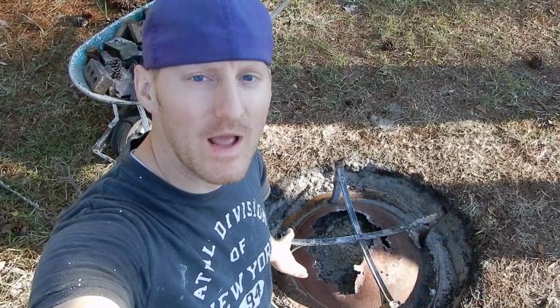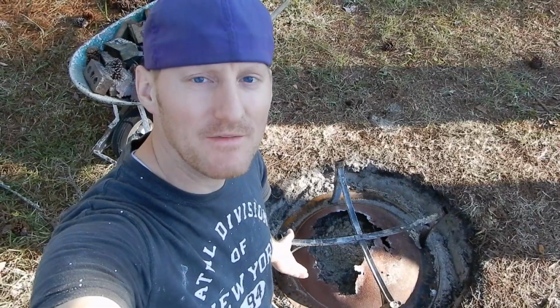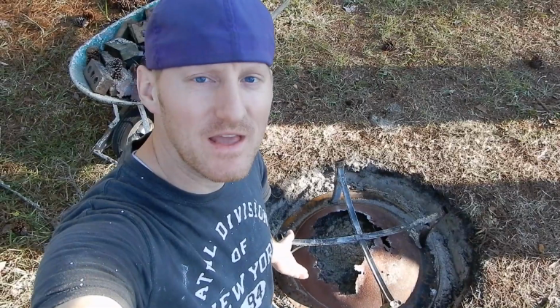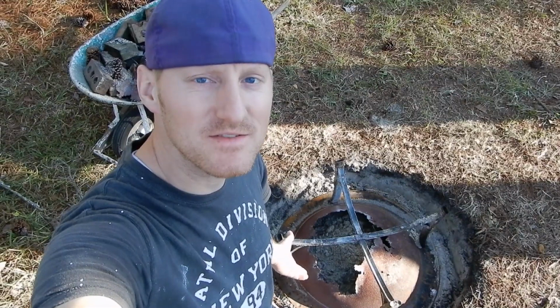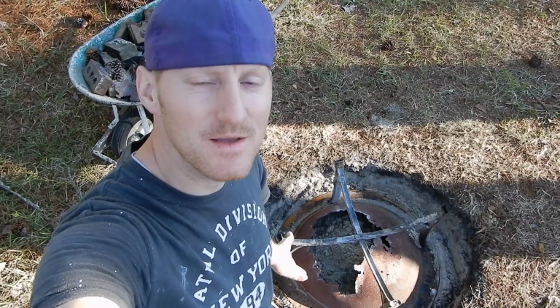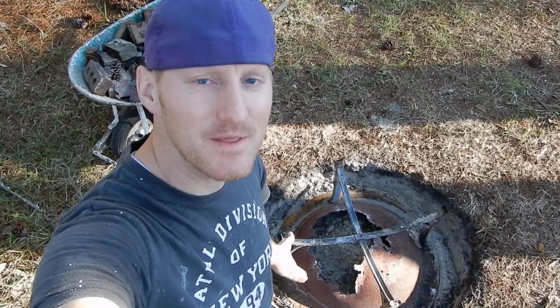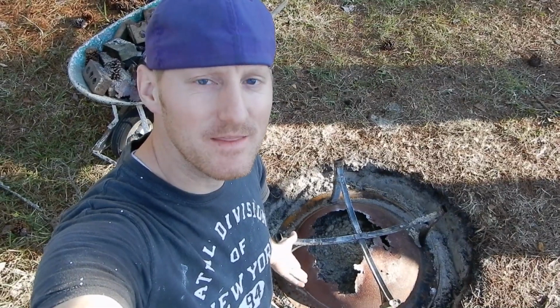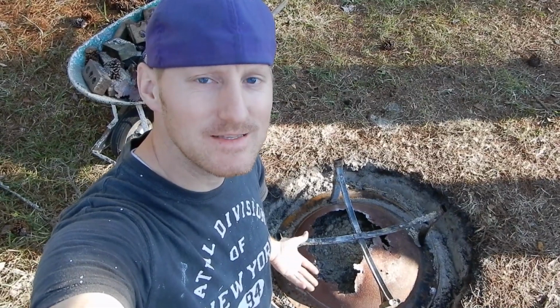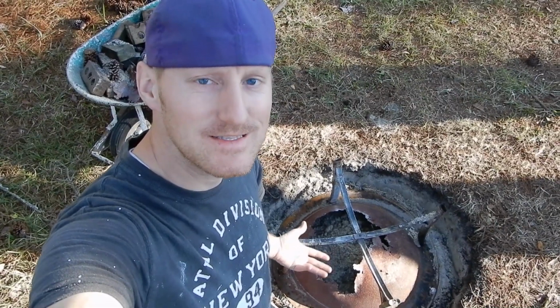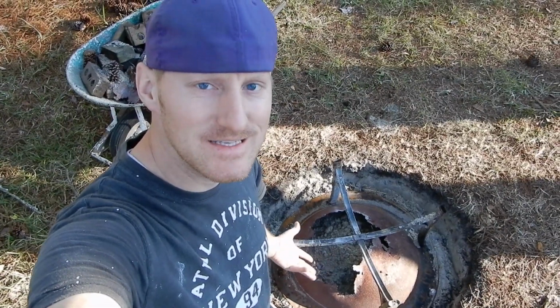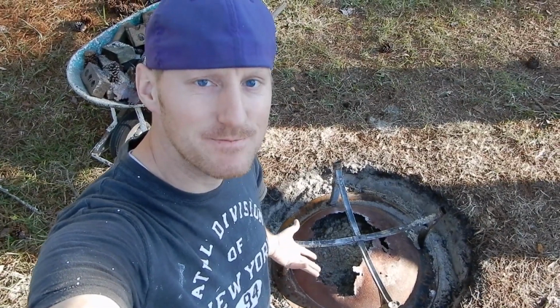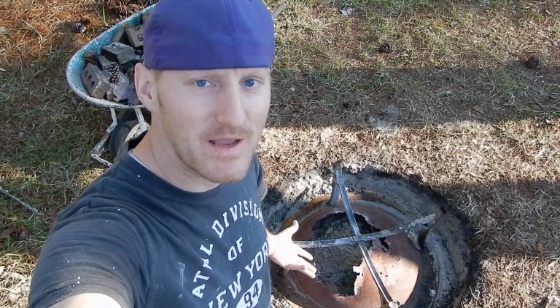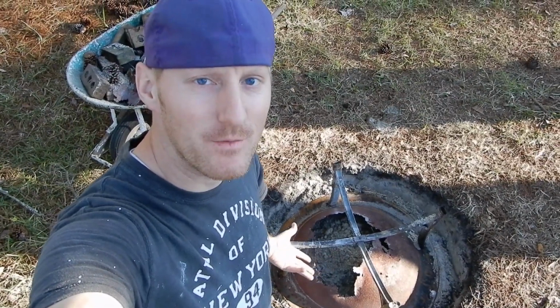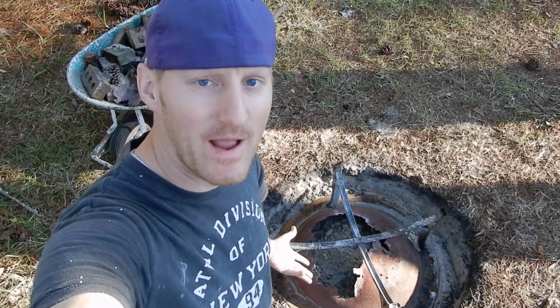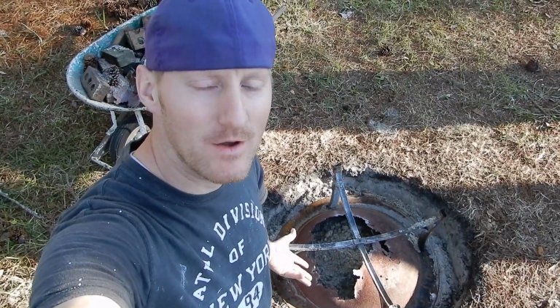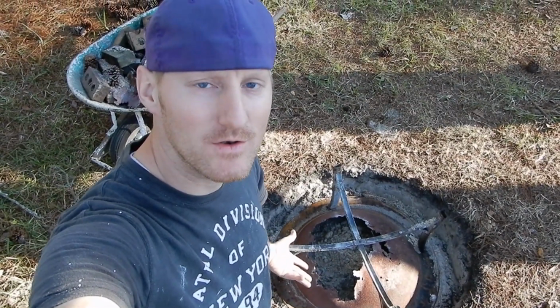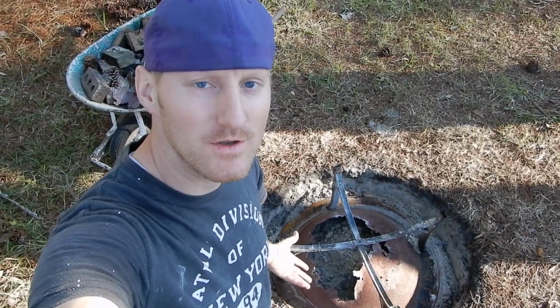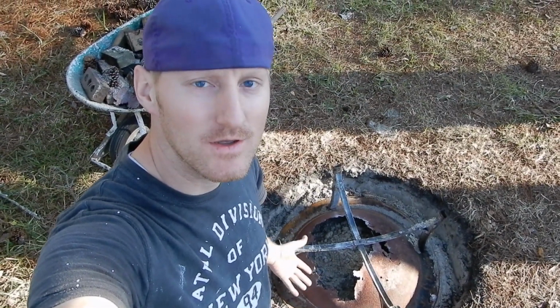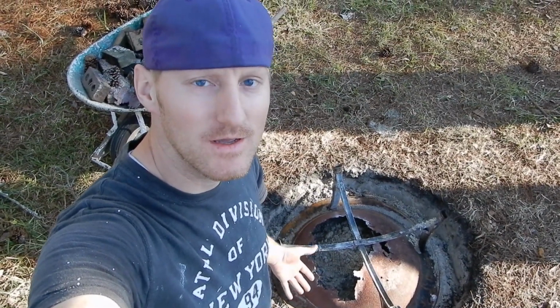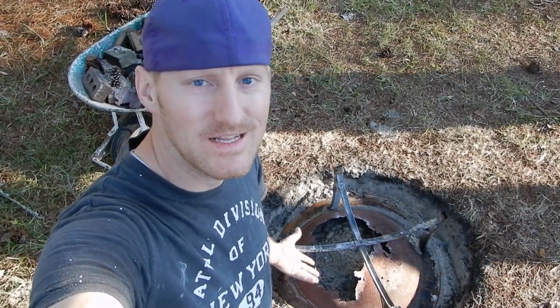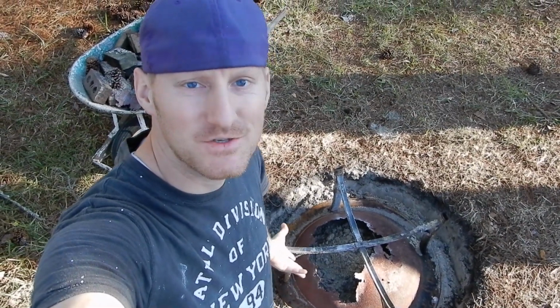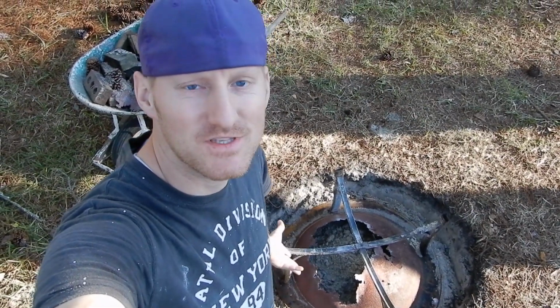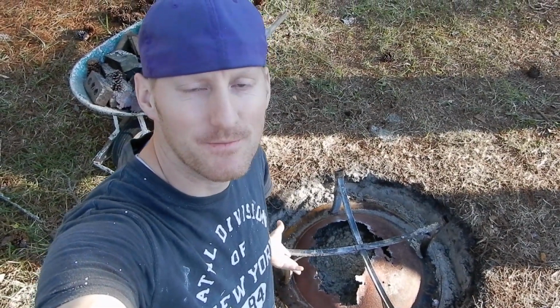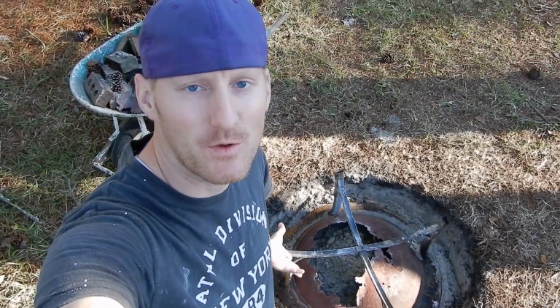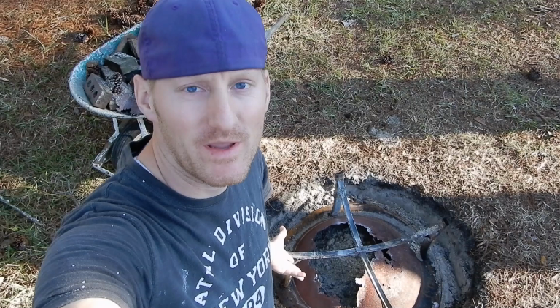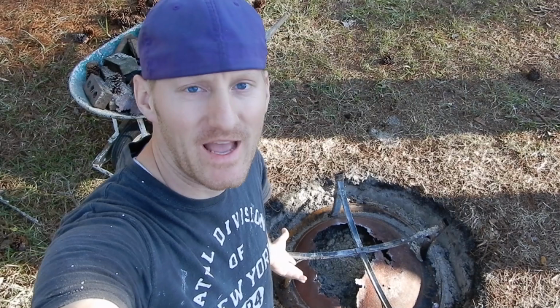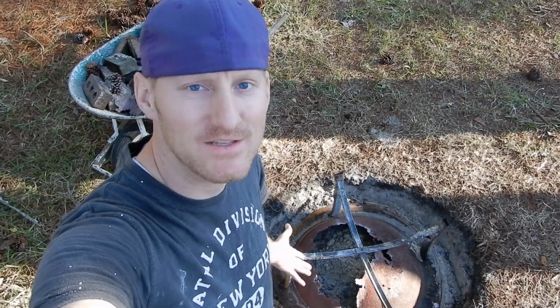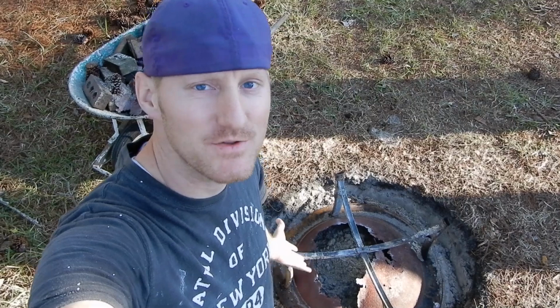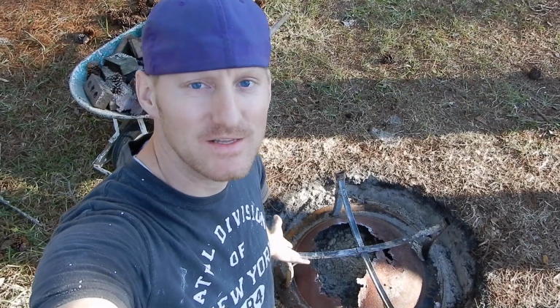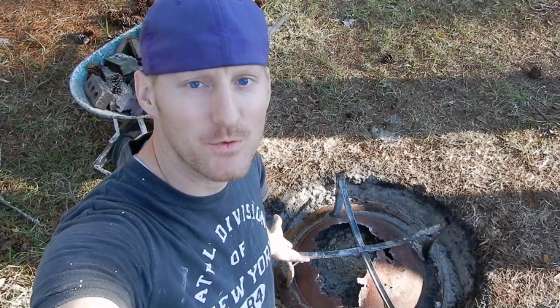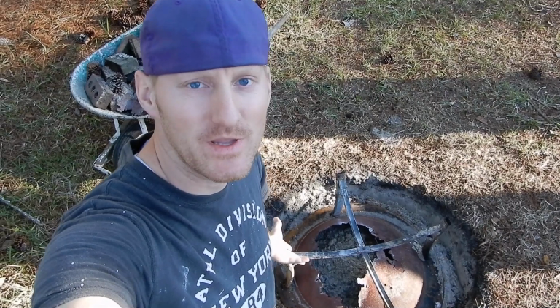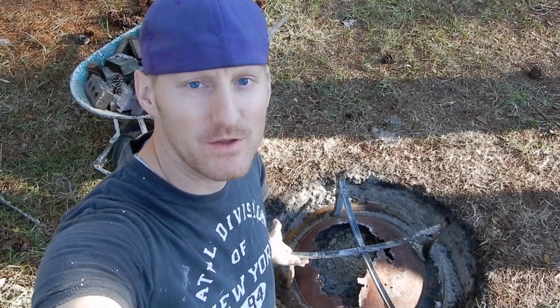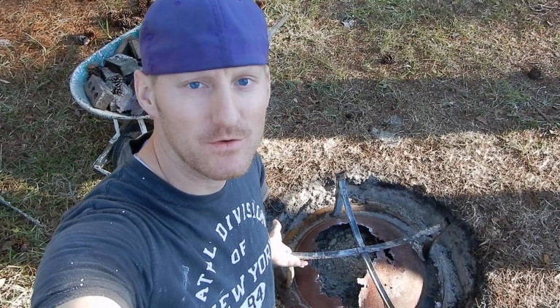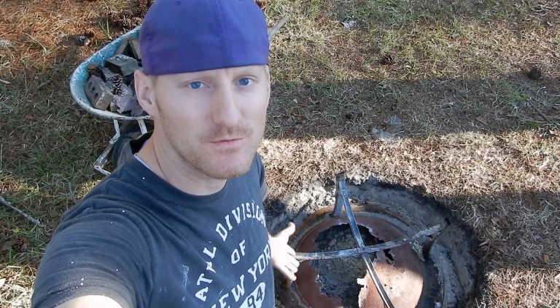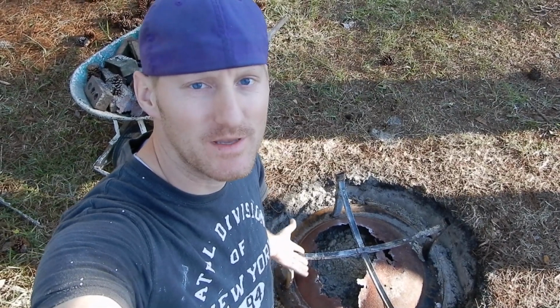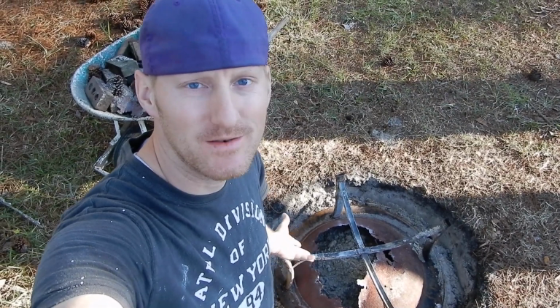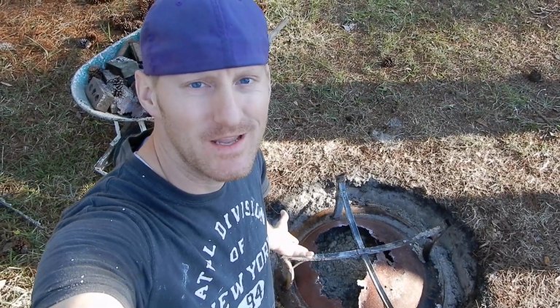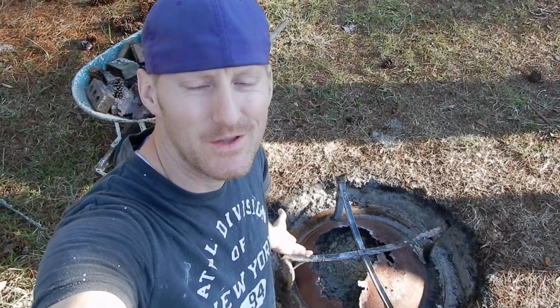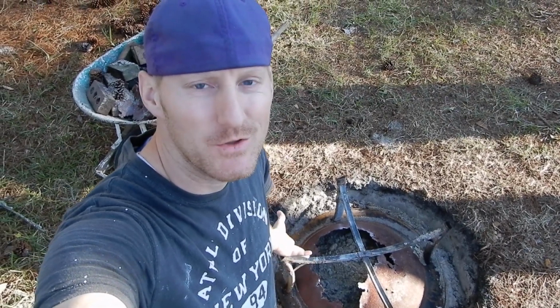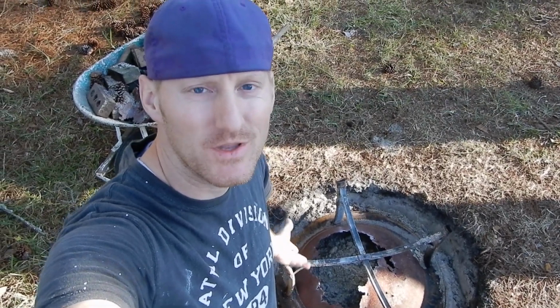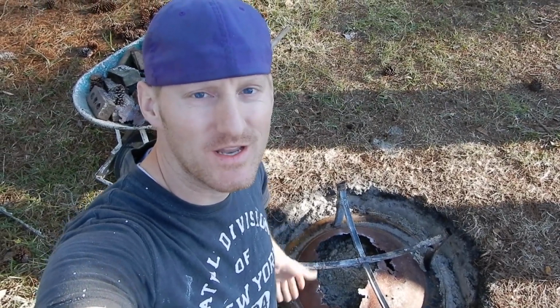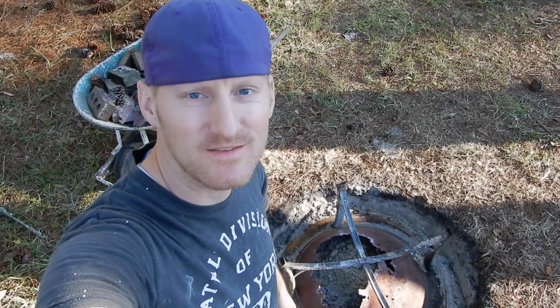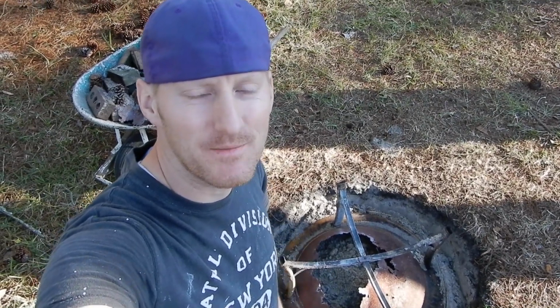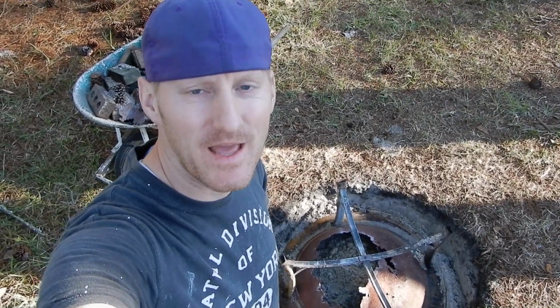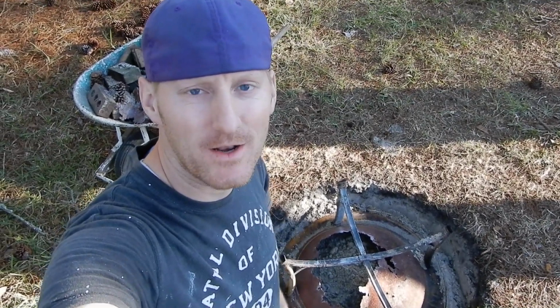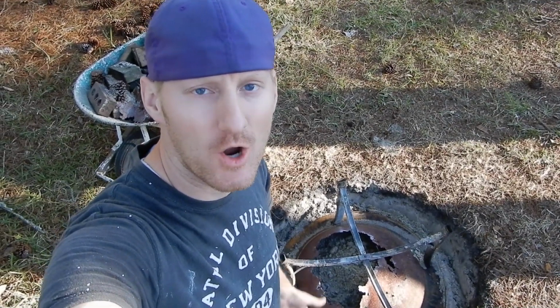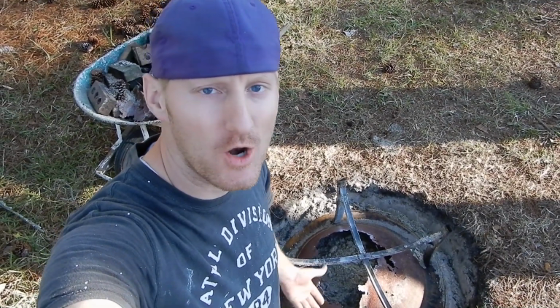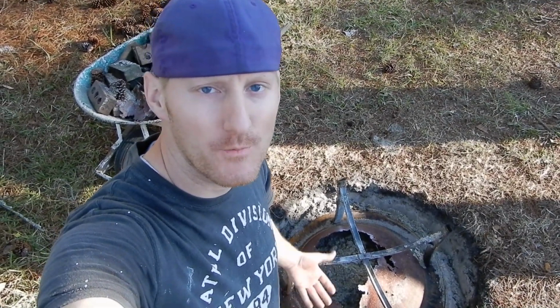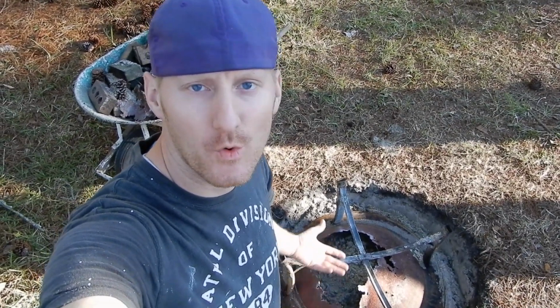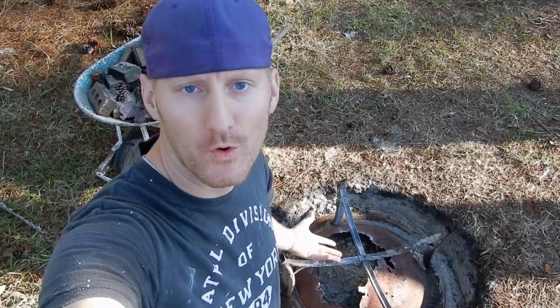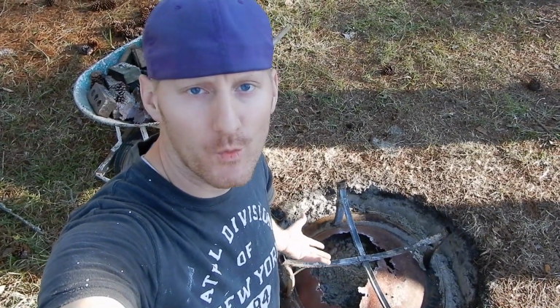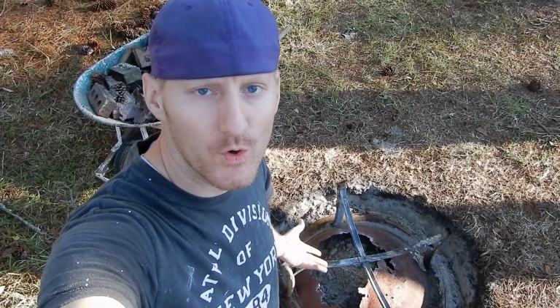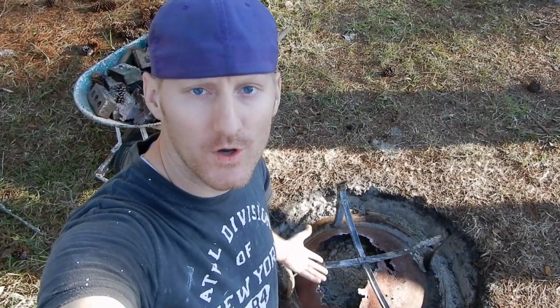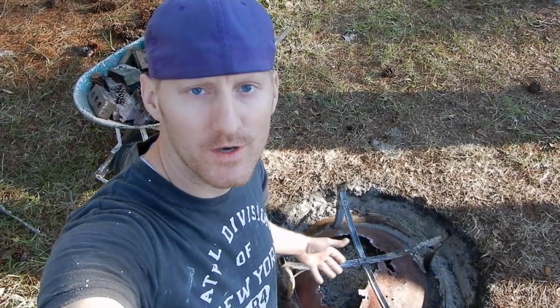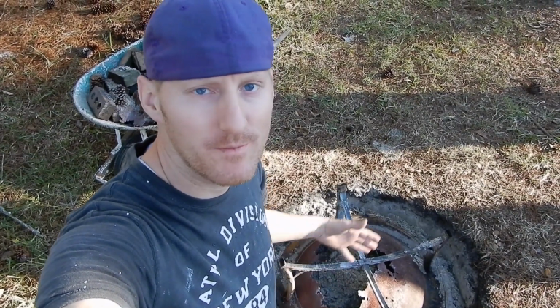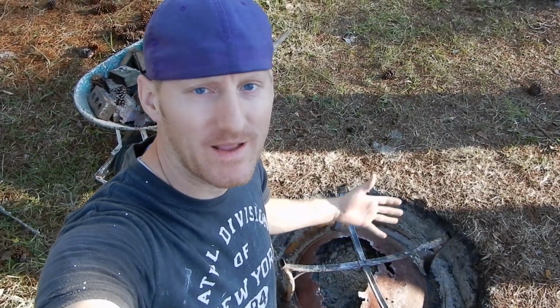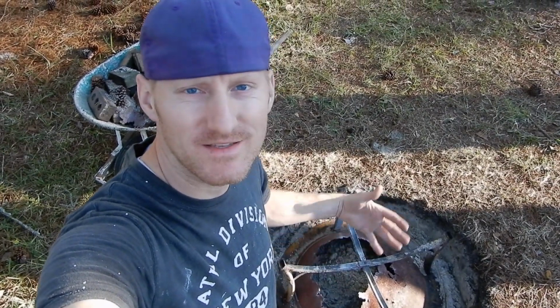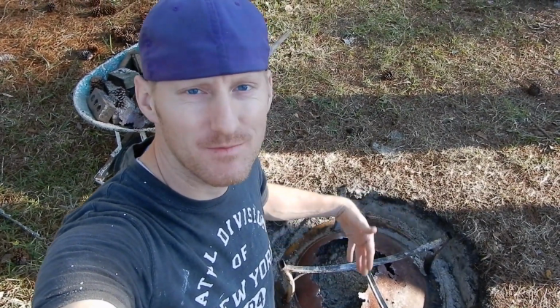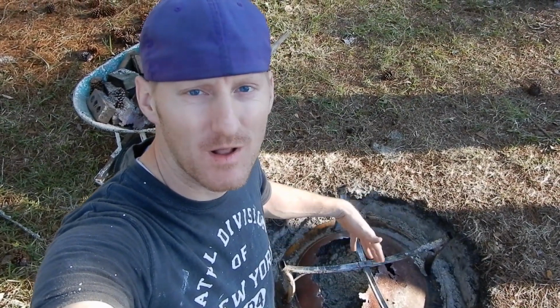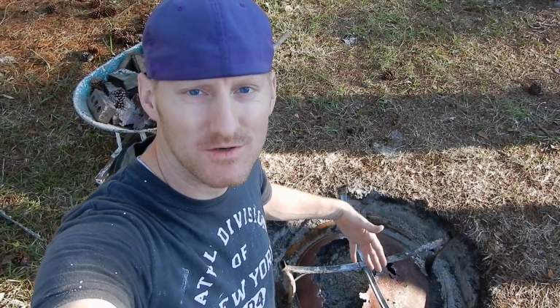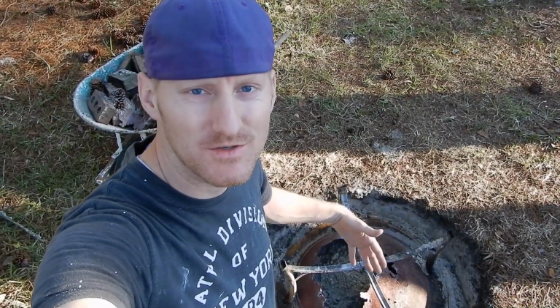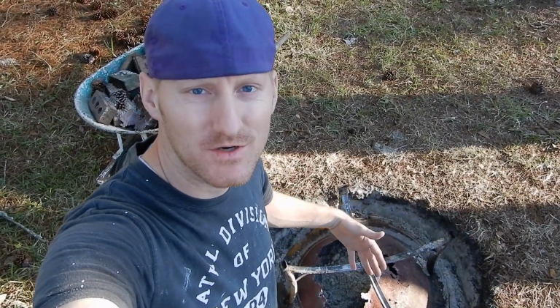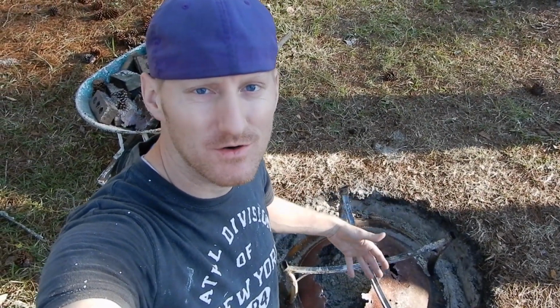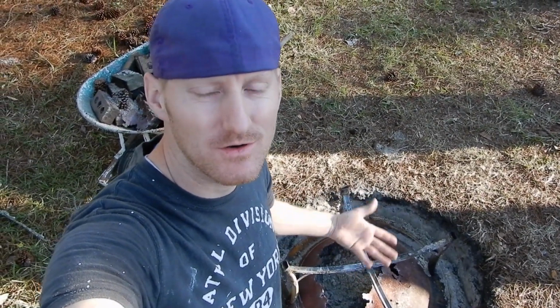You don't have to have something that's this big around — it's just something we had, so that's what we used. But you could cut something out of cardboard or wood and make a smaller circle.